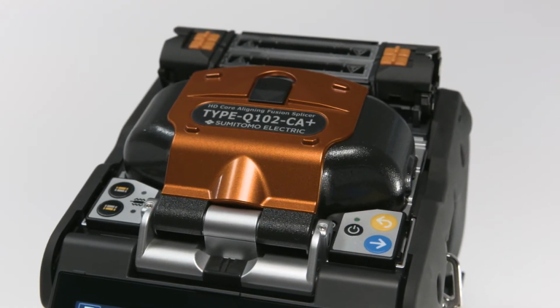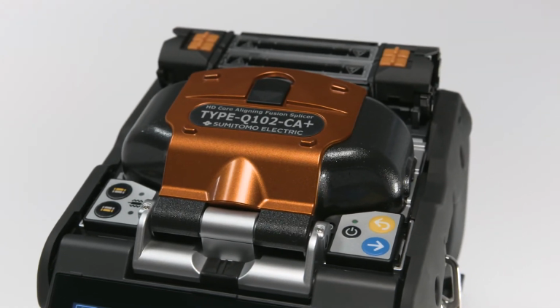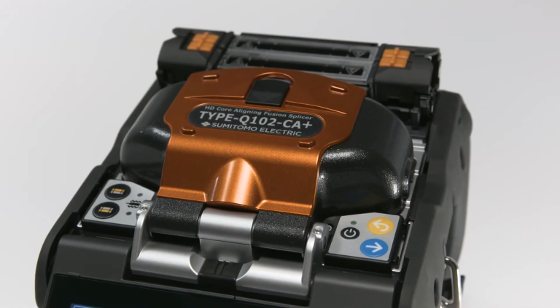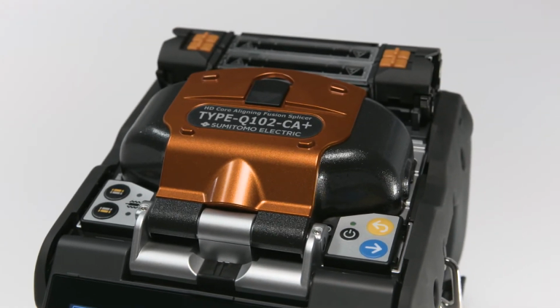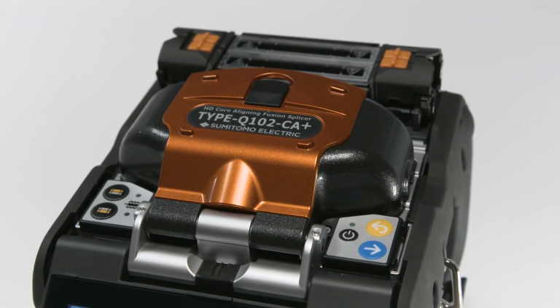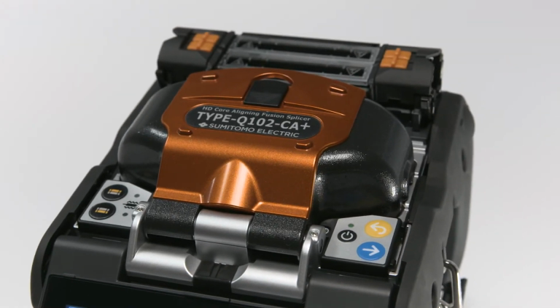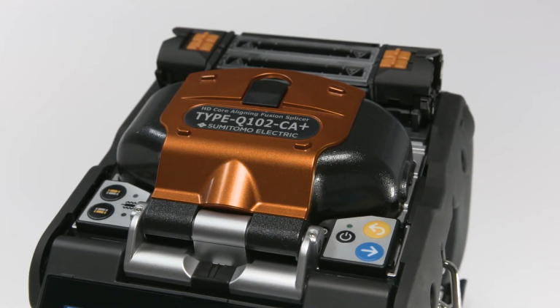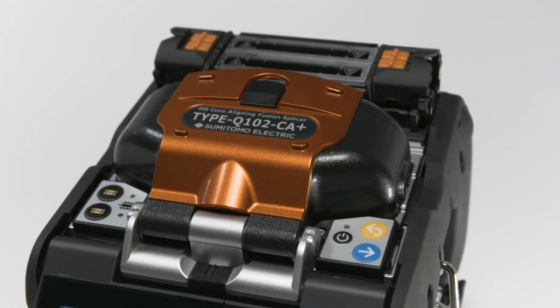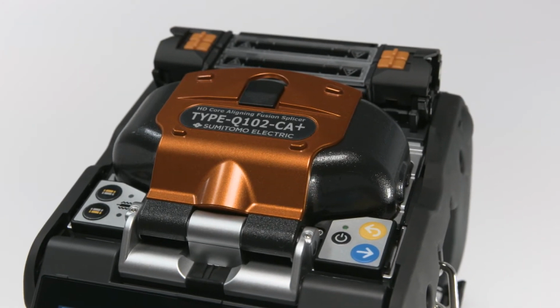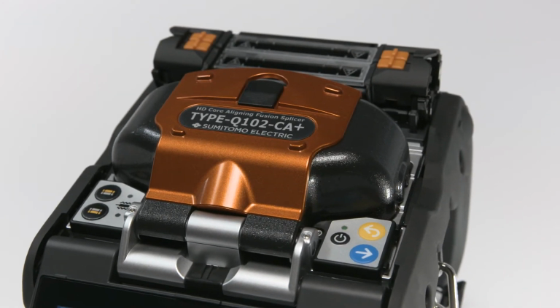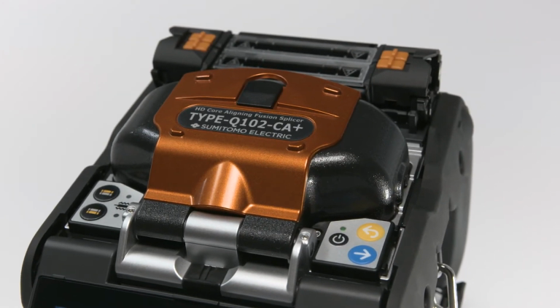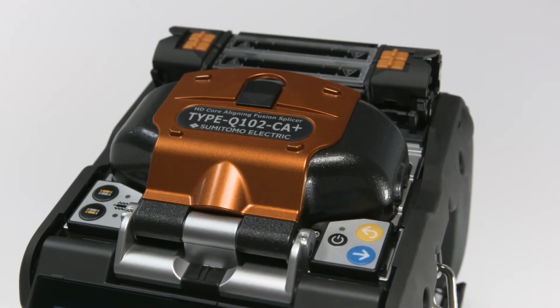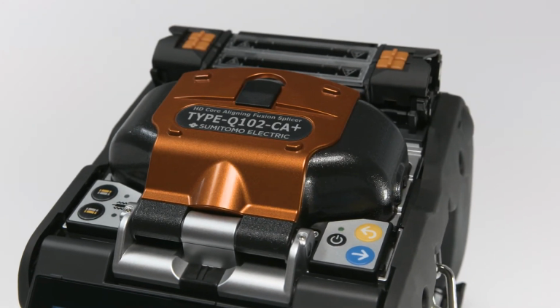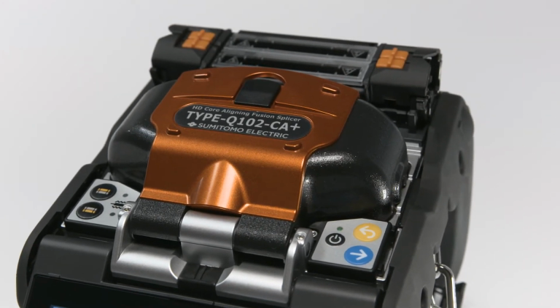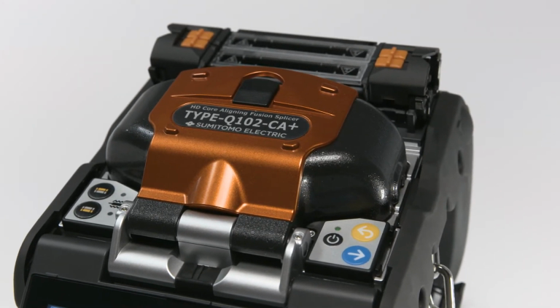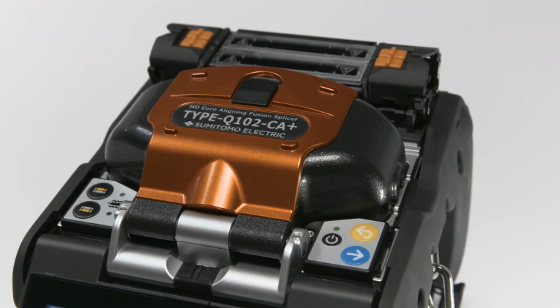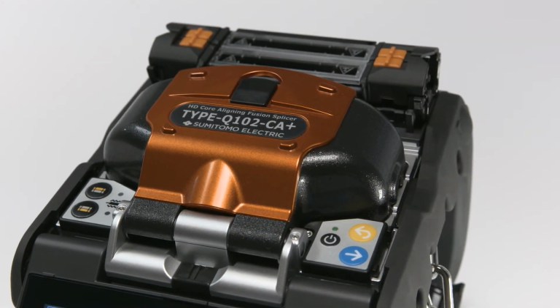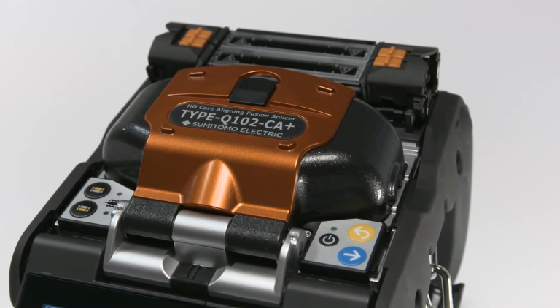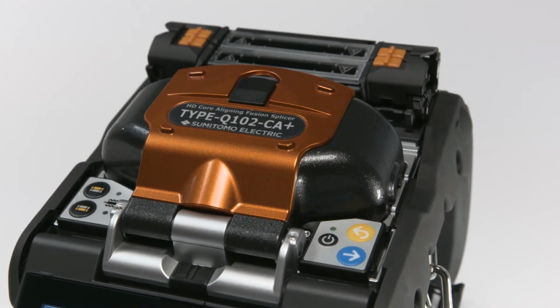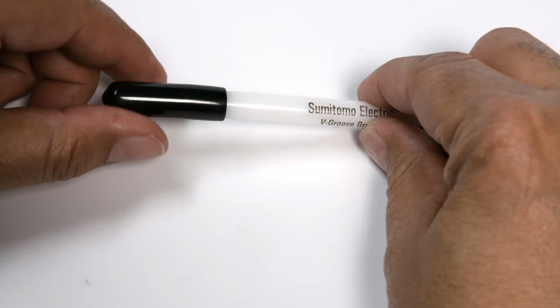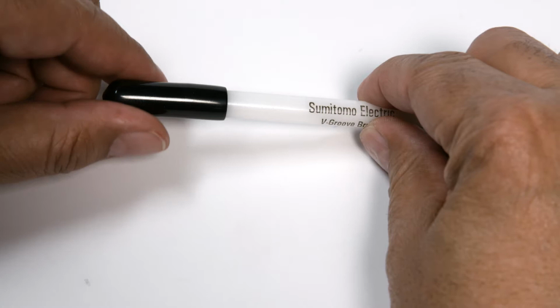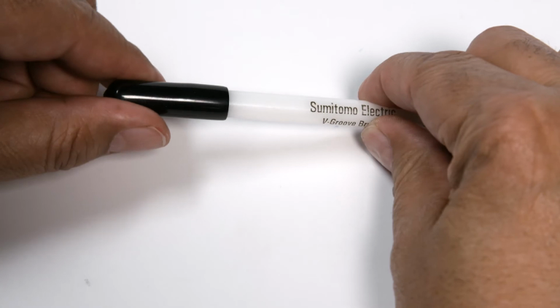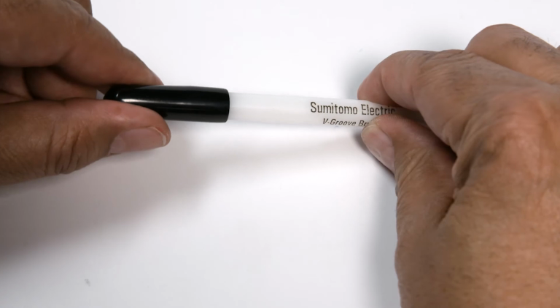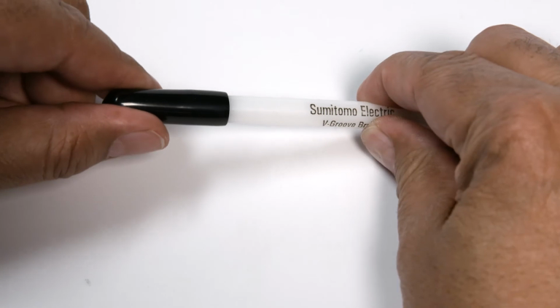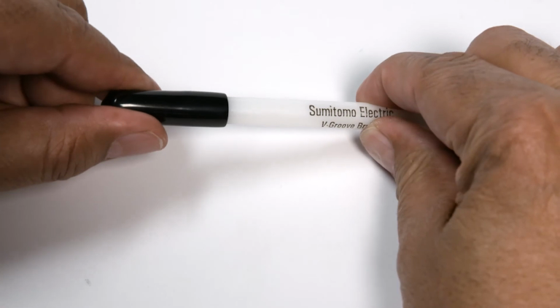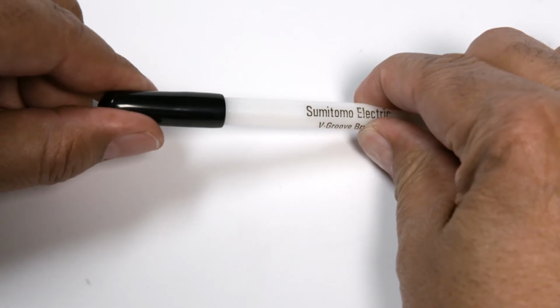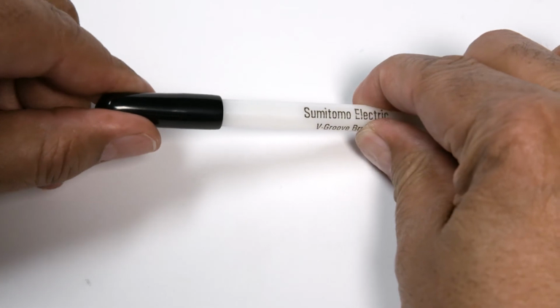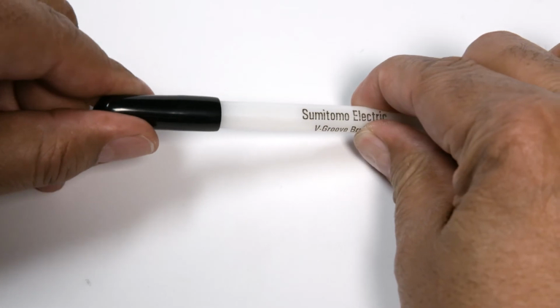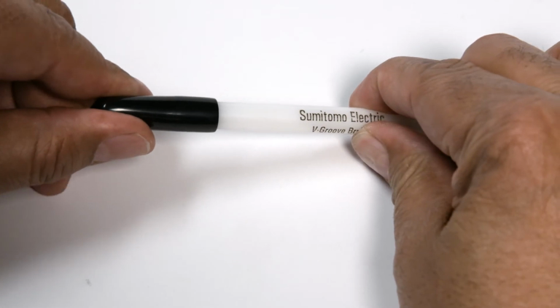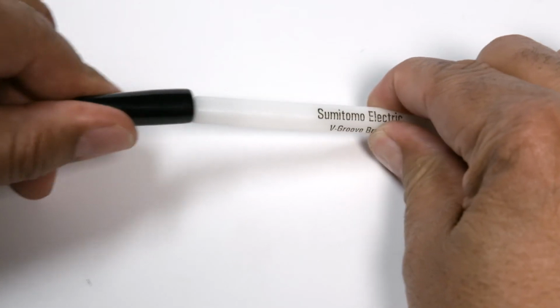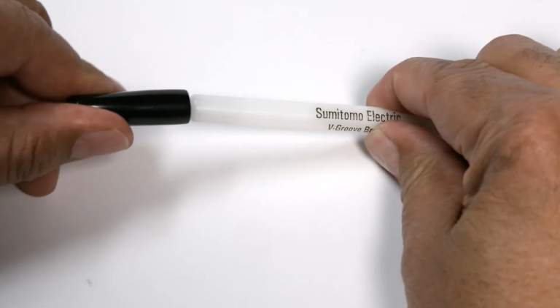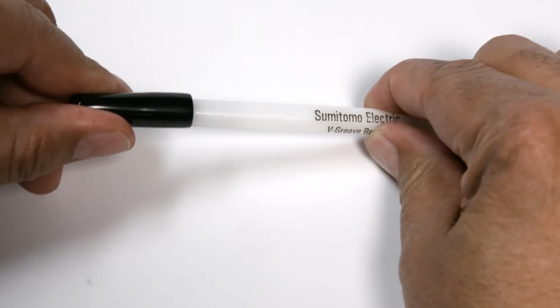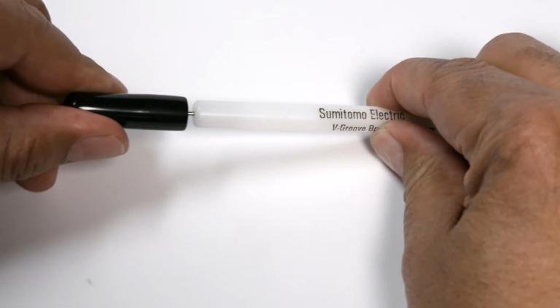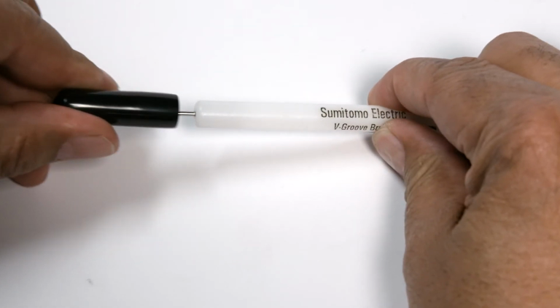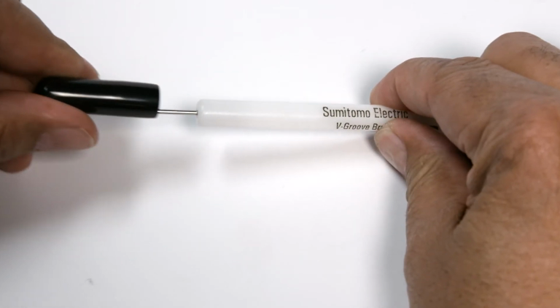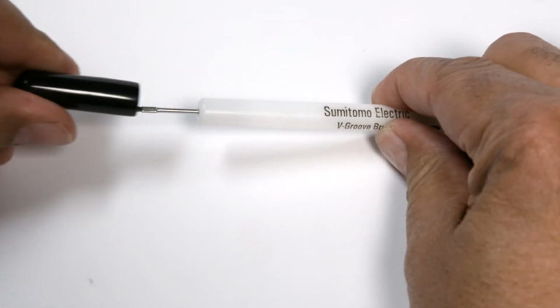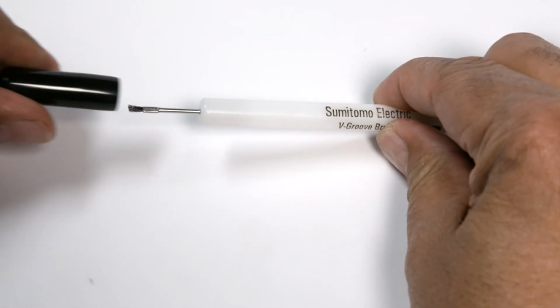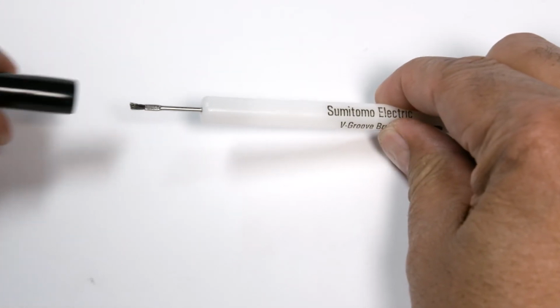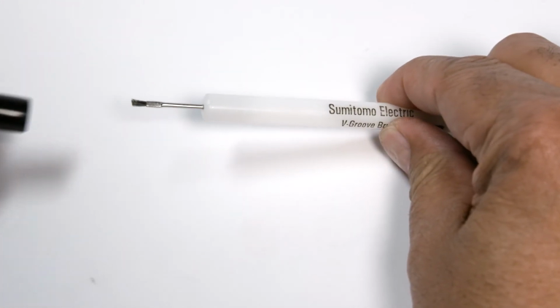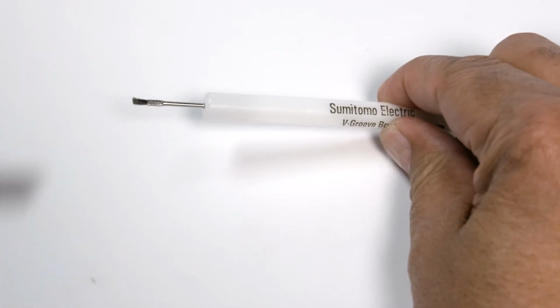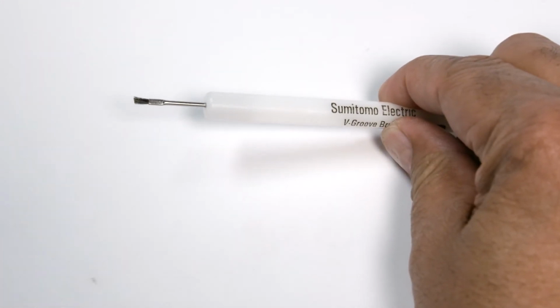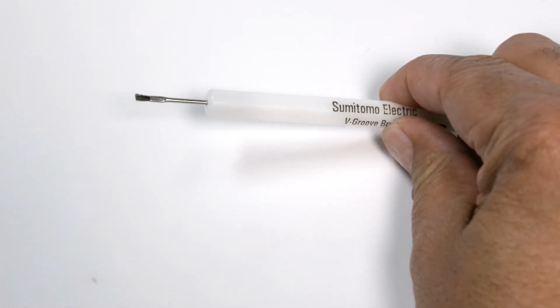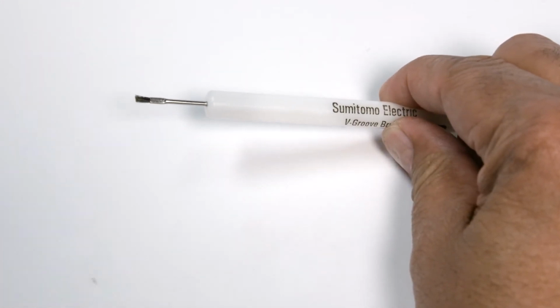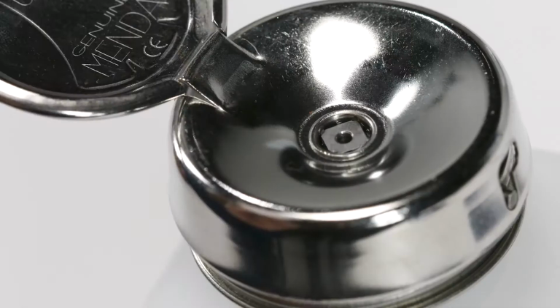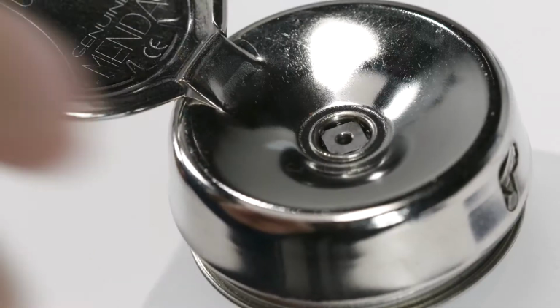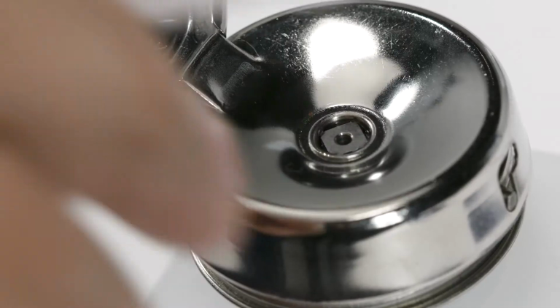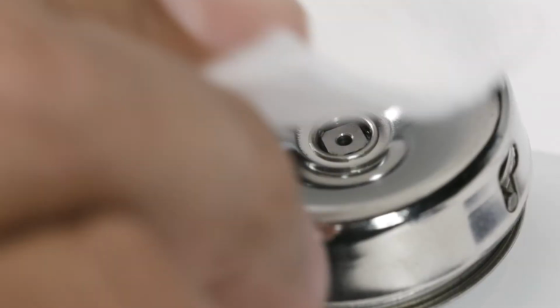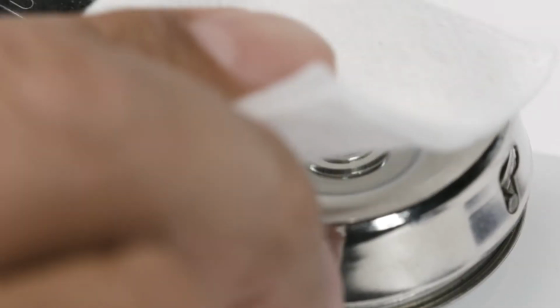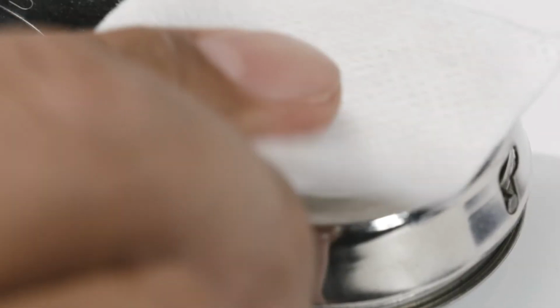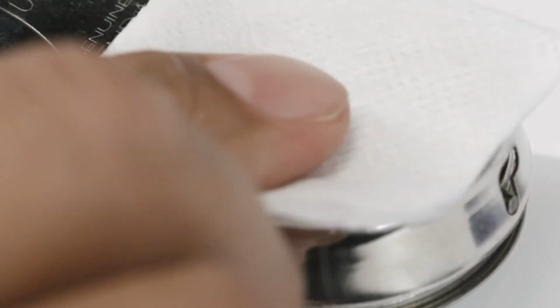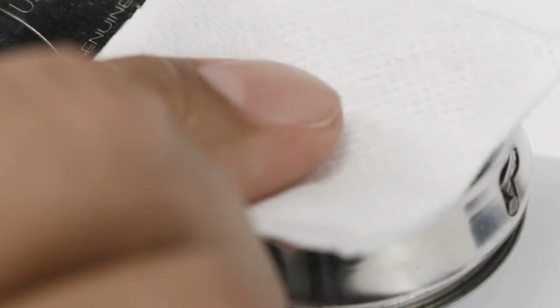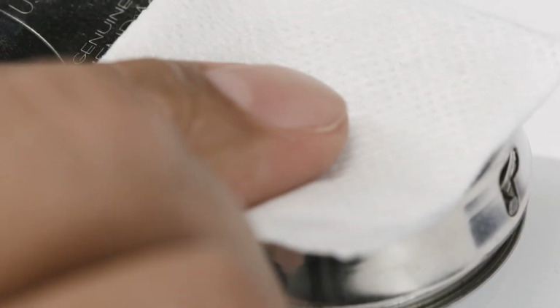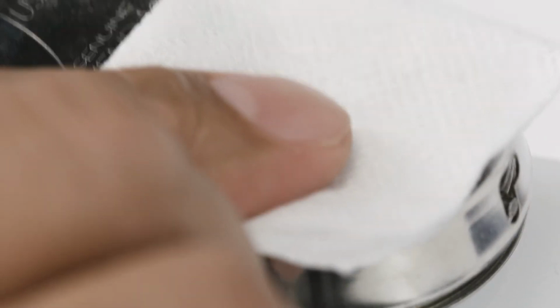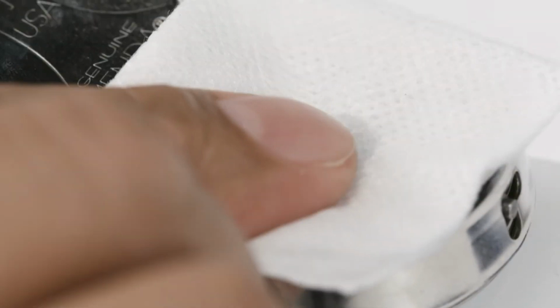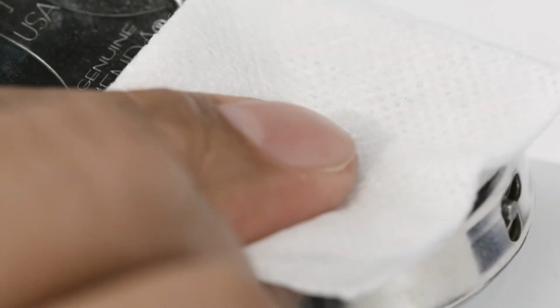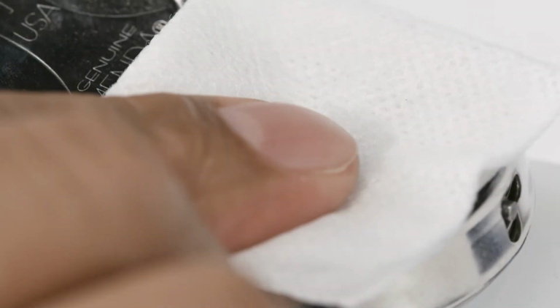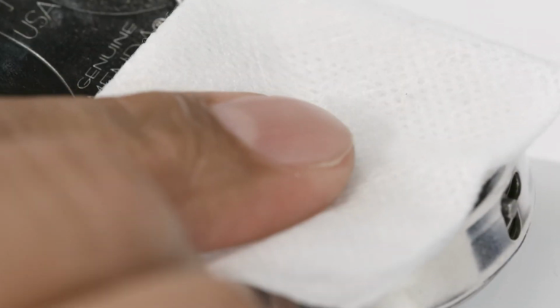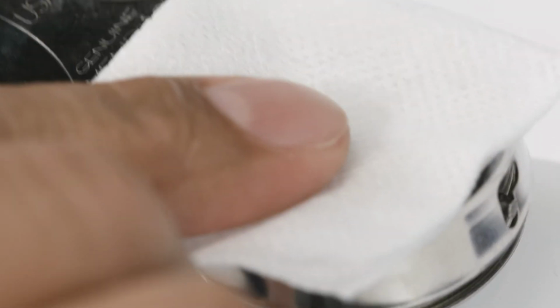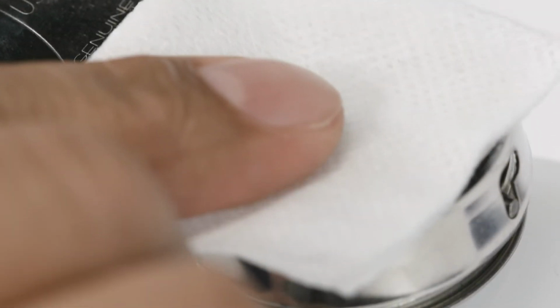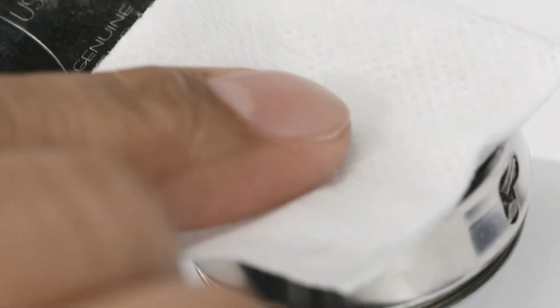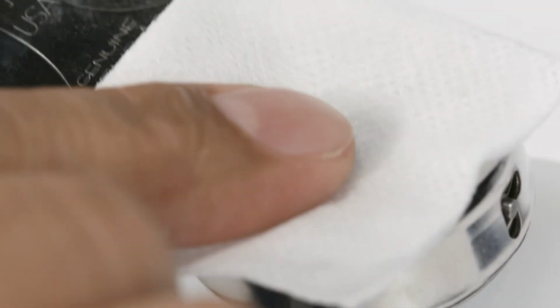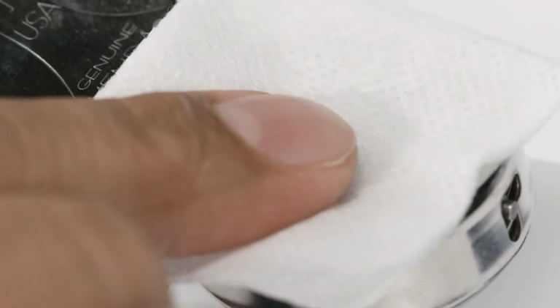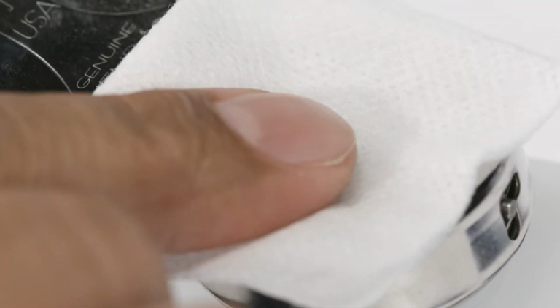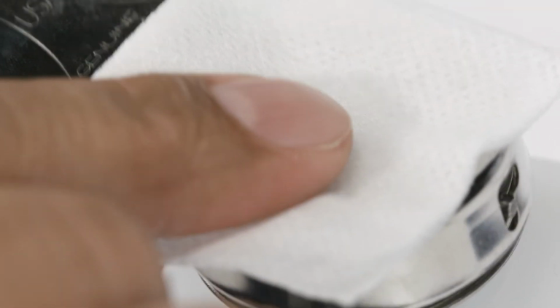Preventative maintenance begins with cleaning the splicer. Do not turn on the splicer until after cleaning is complete.